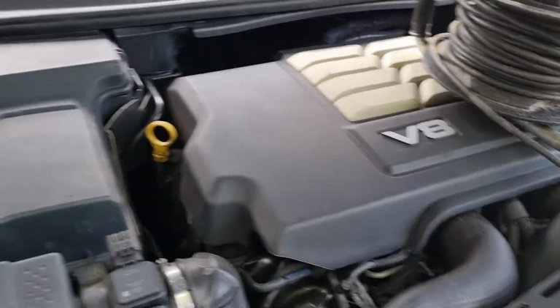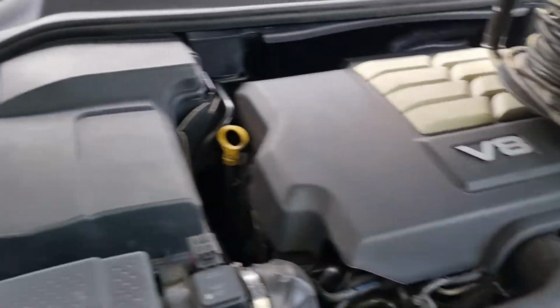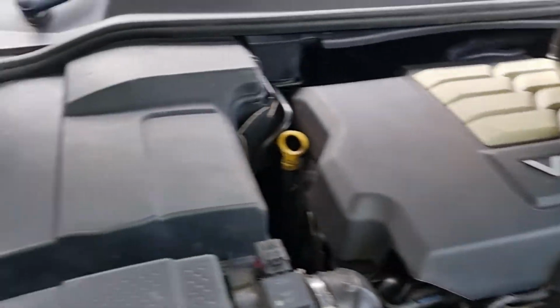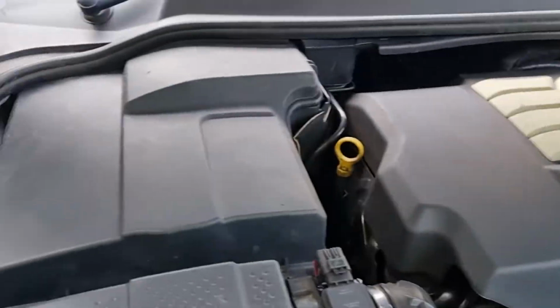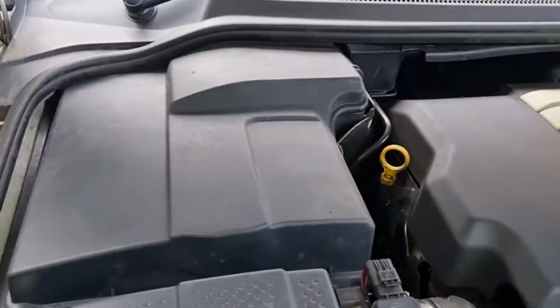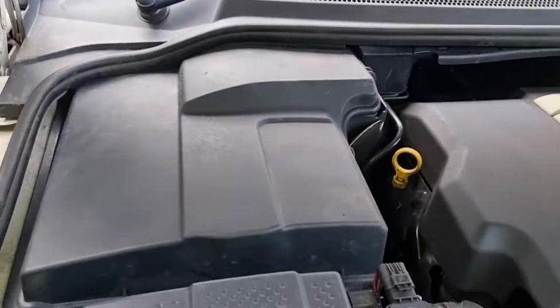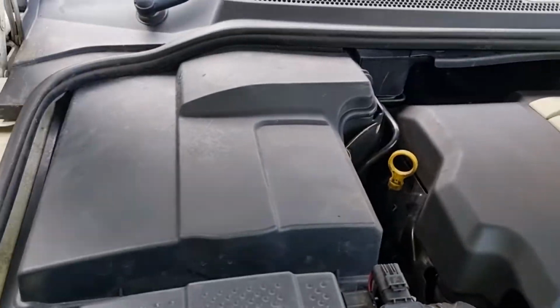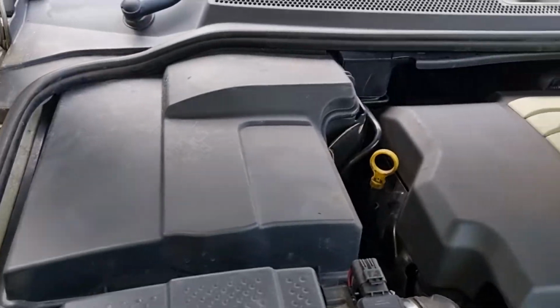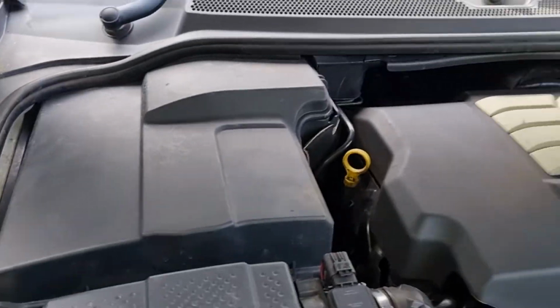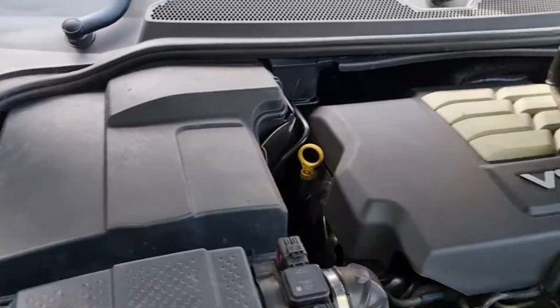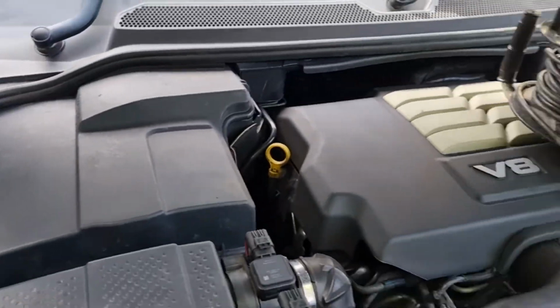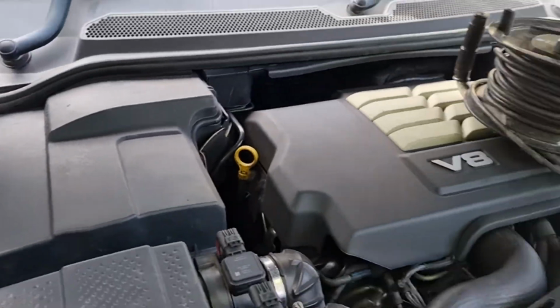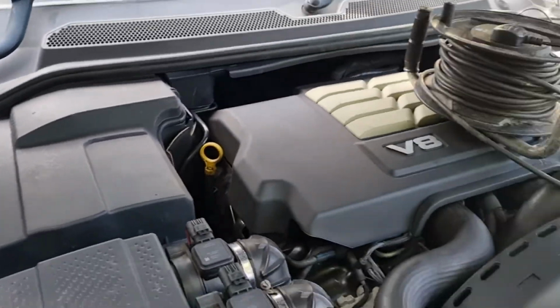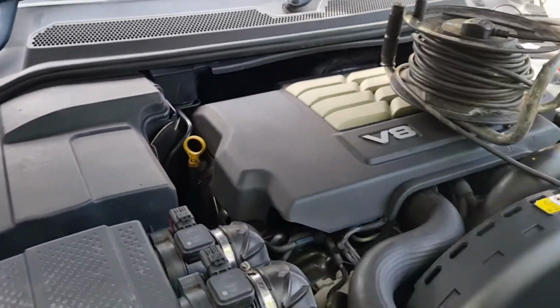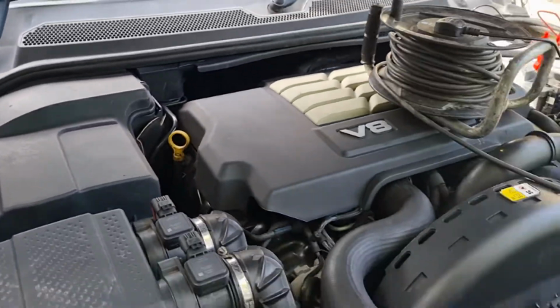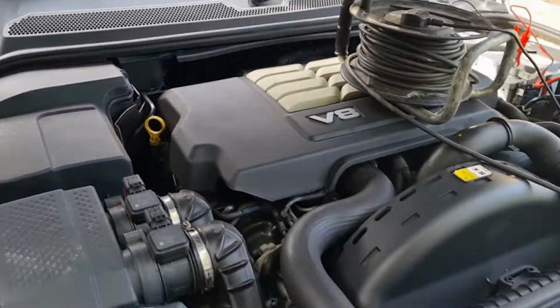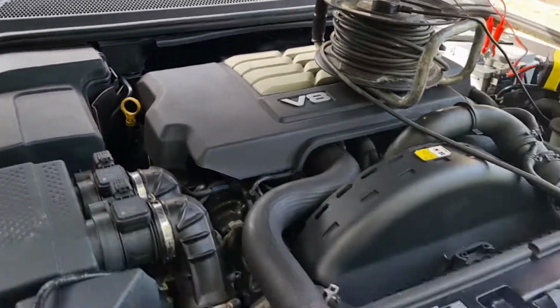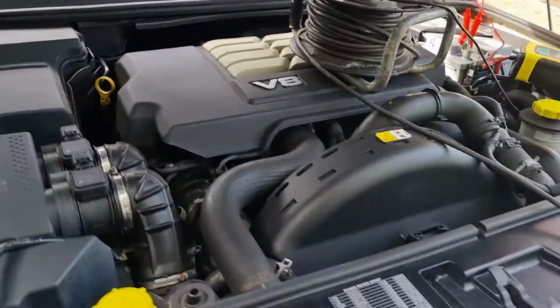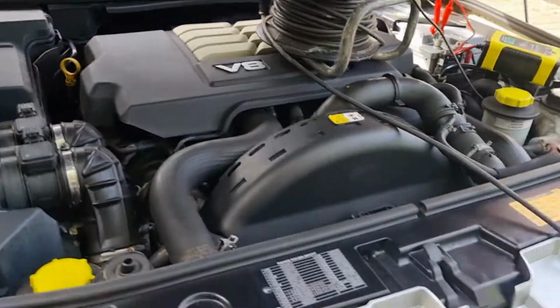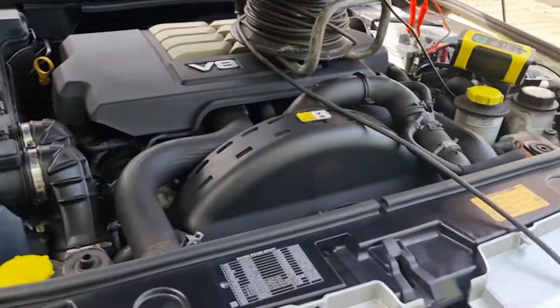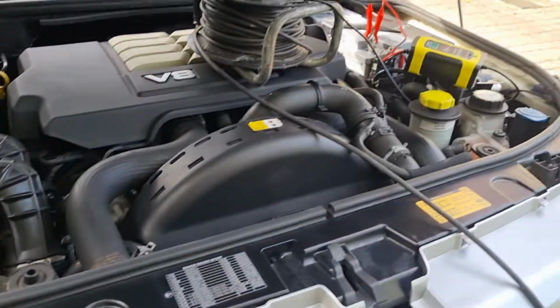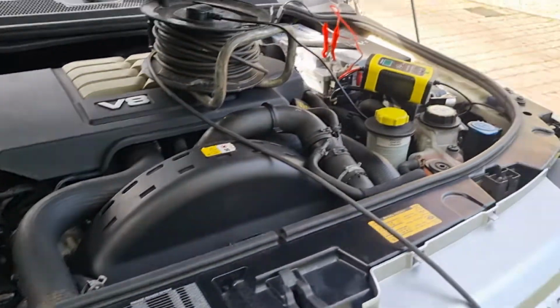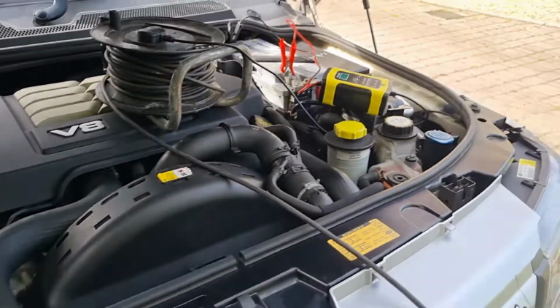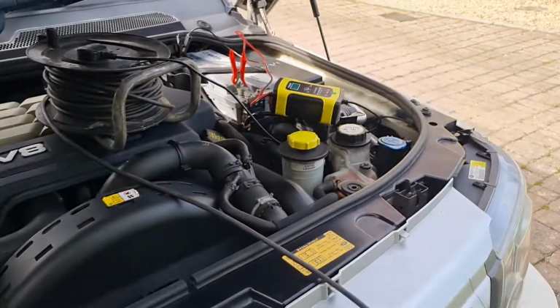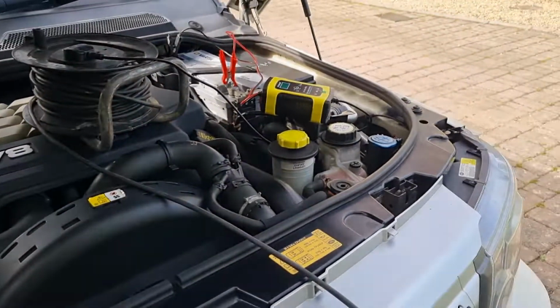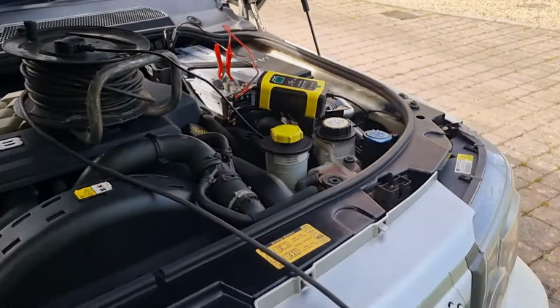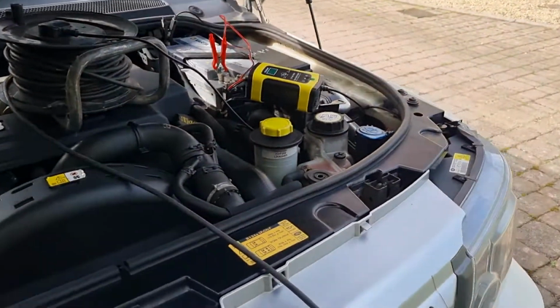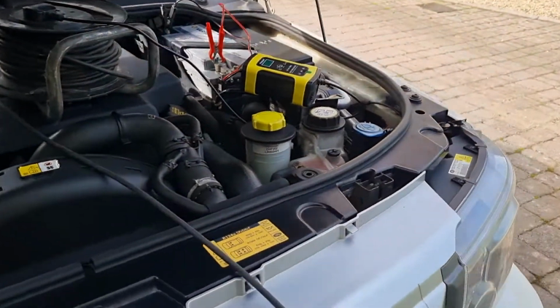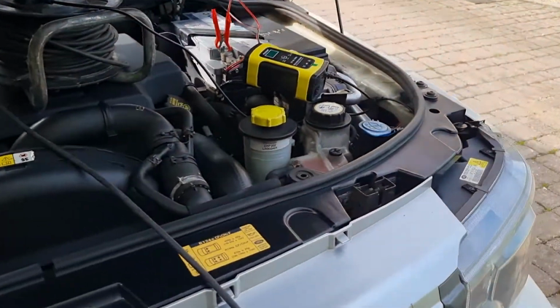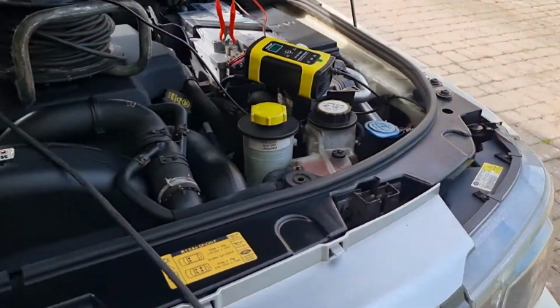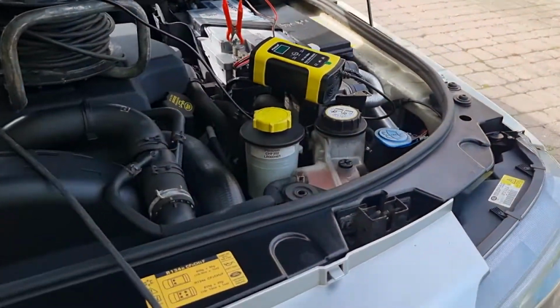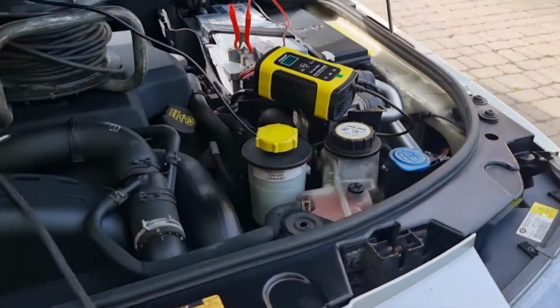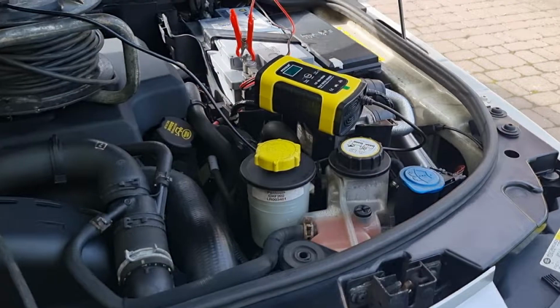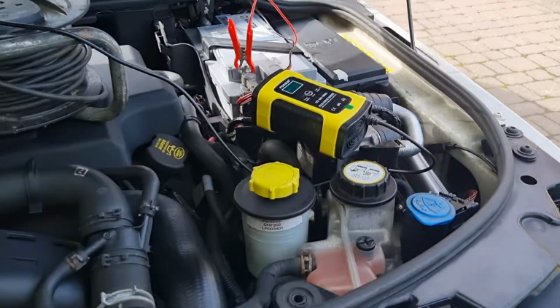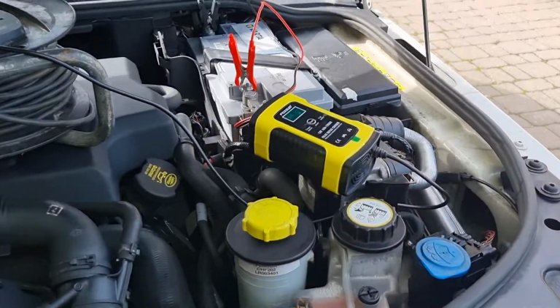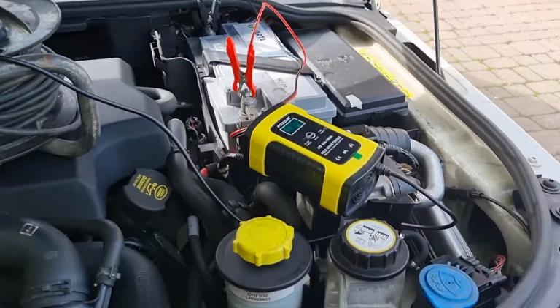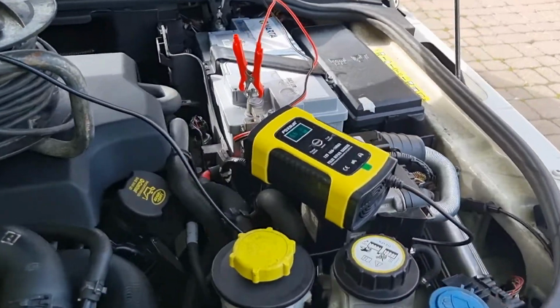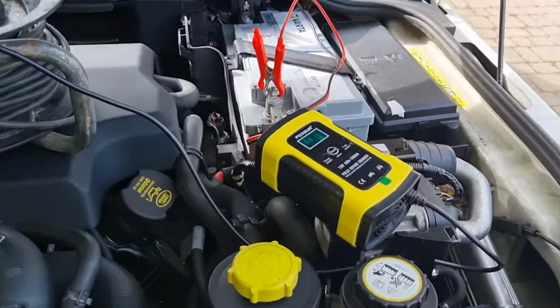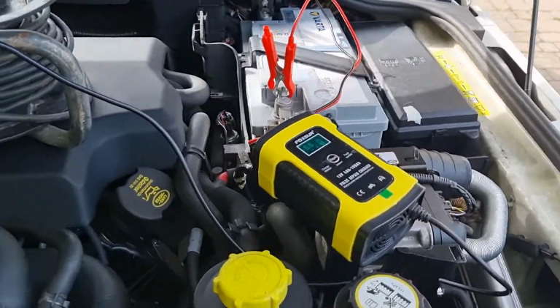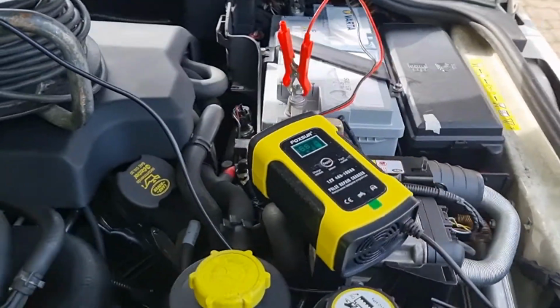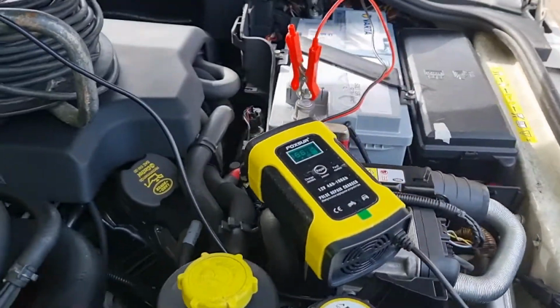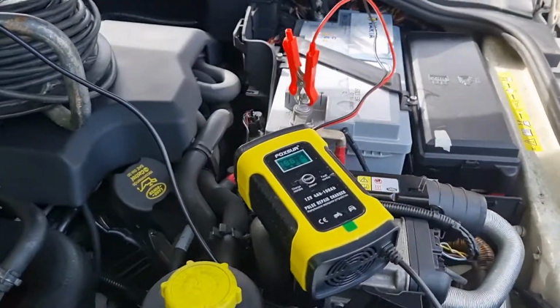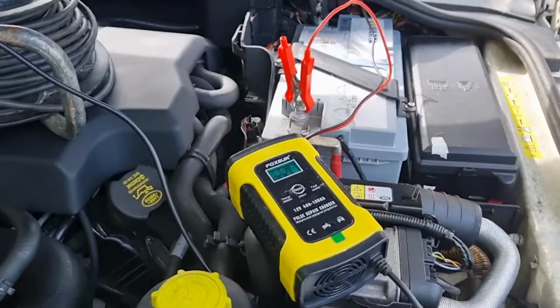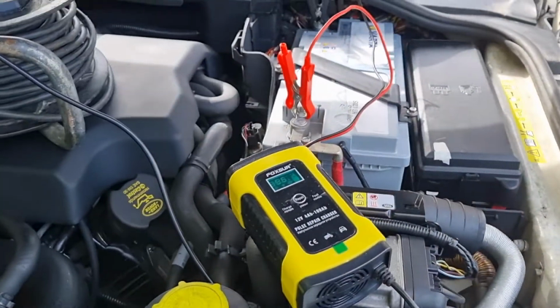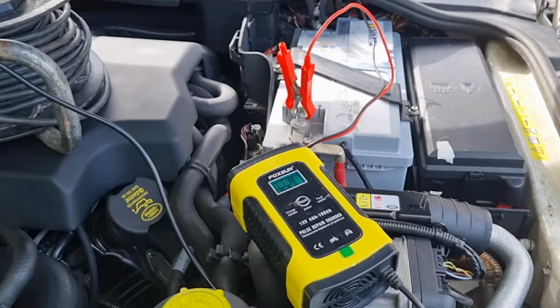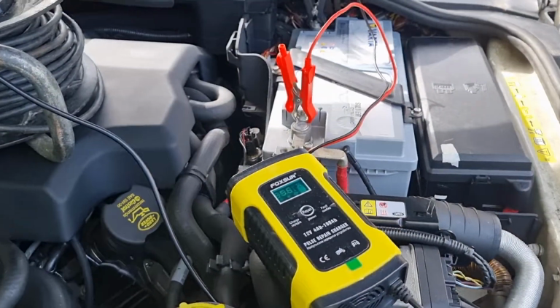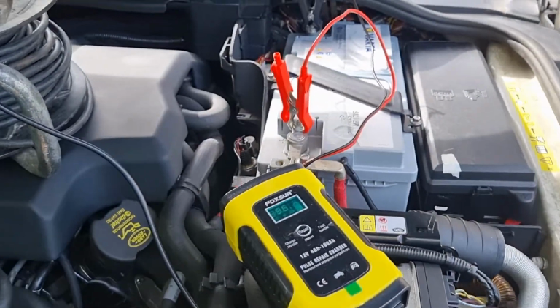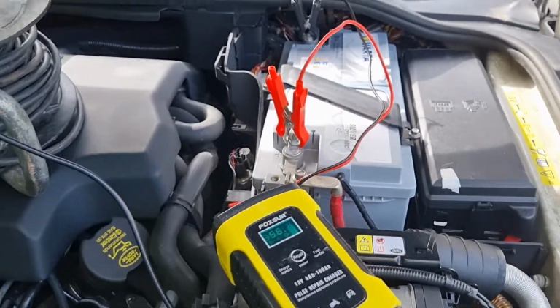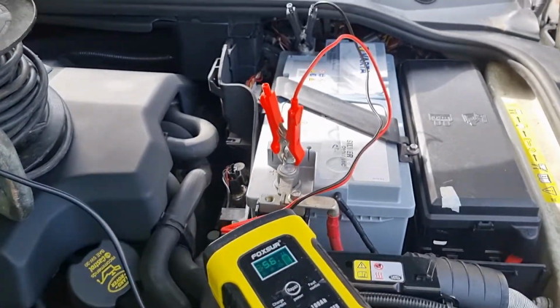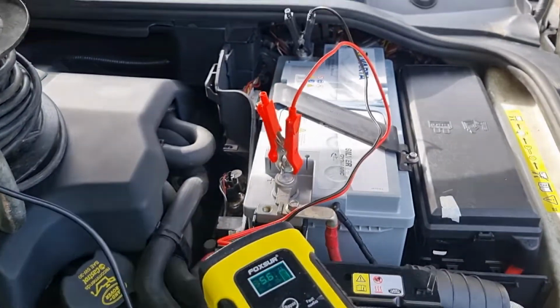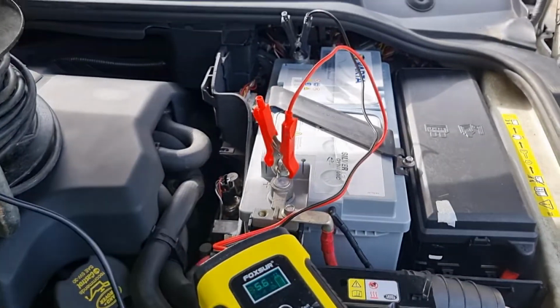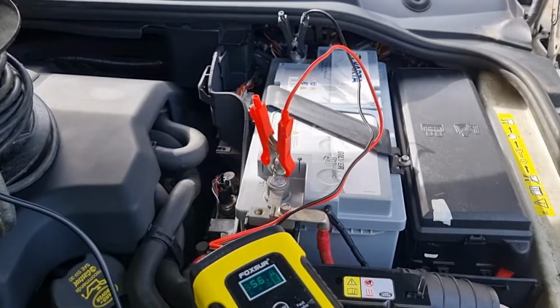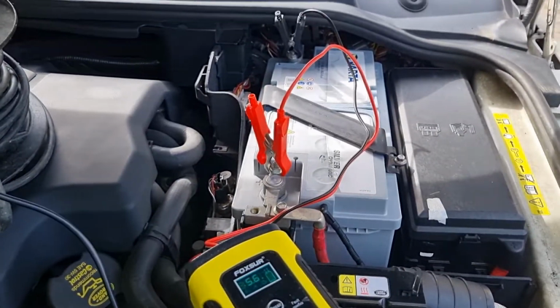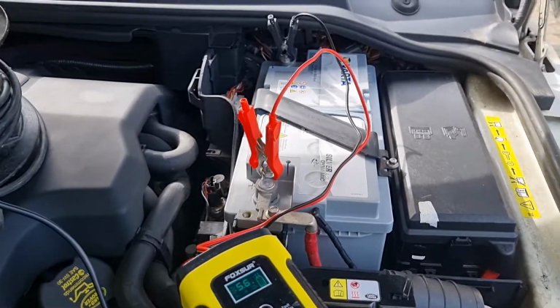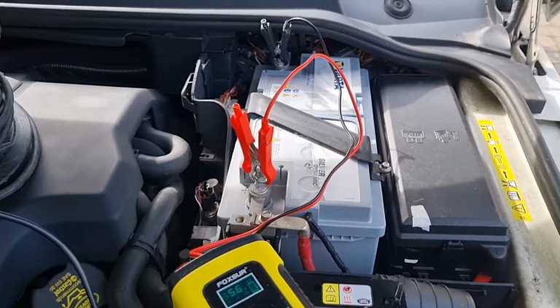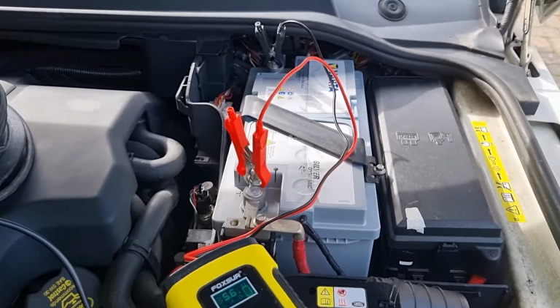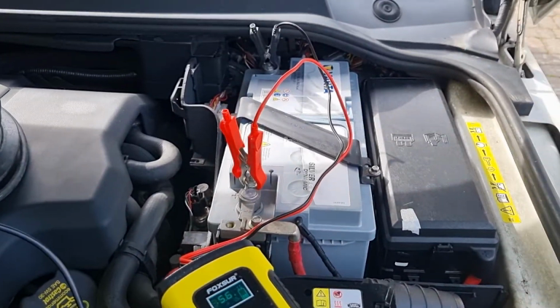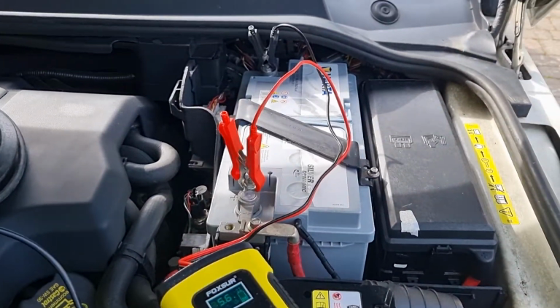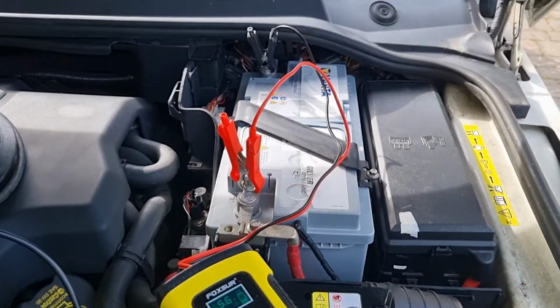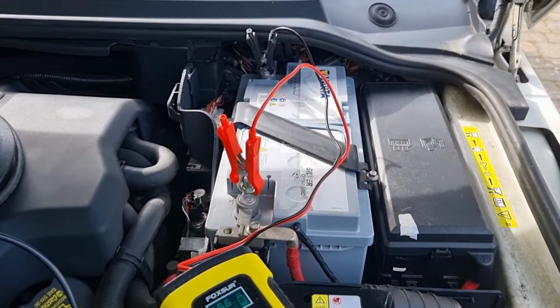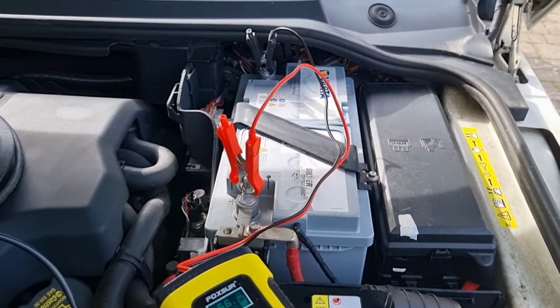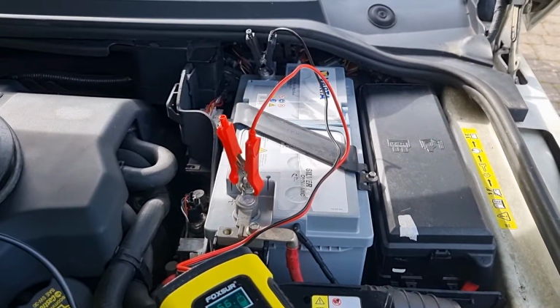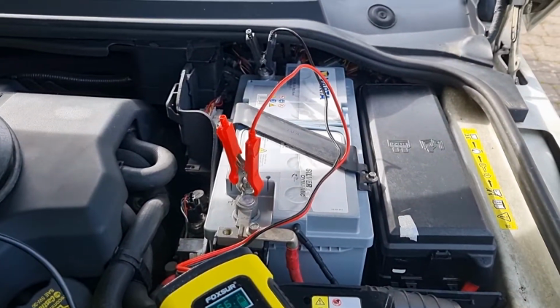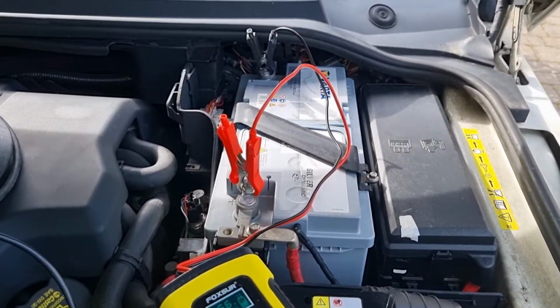I'm not really a mechanic, but anyway — just showing you how to put the battery on charge. Bye for now.